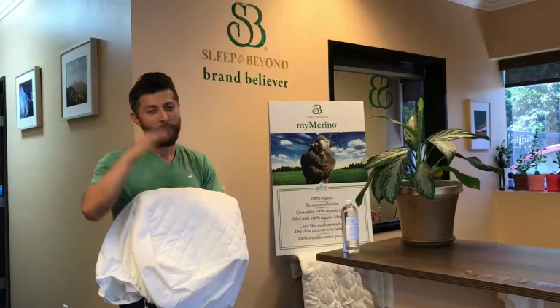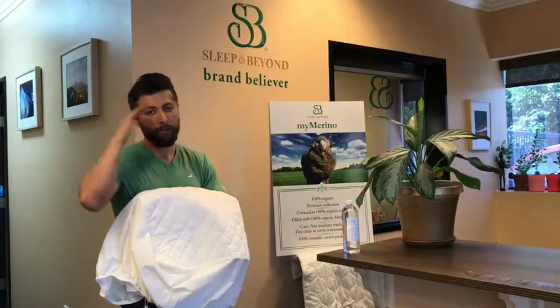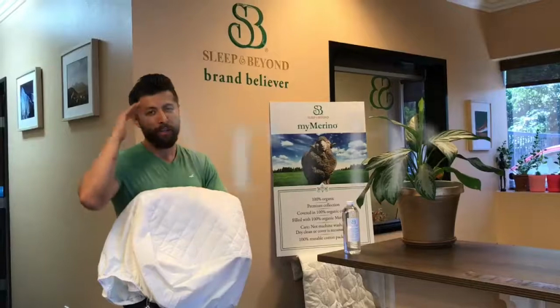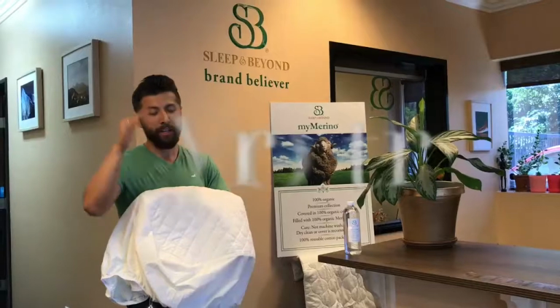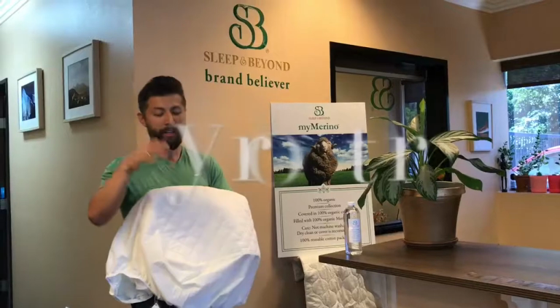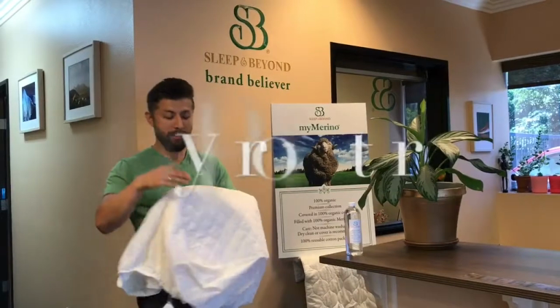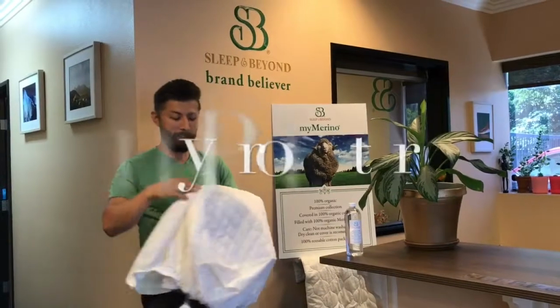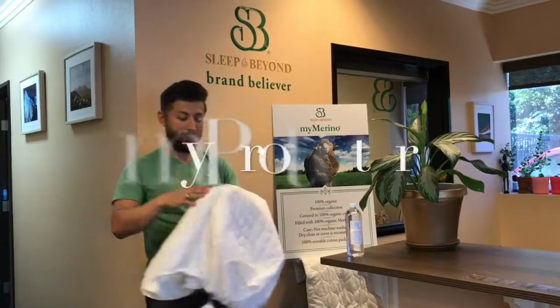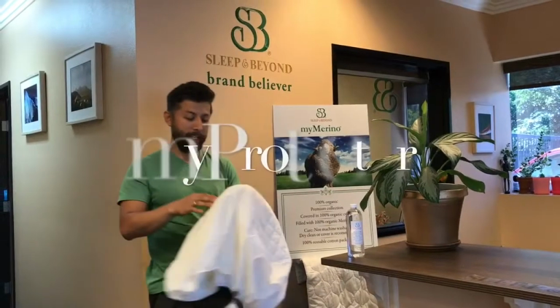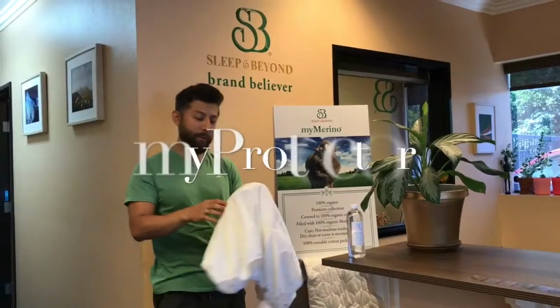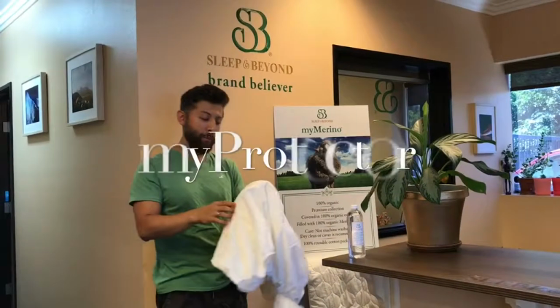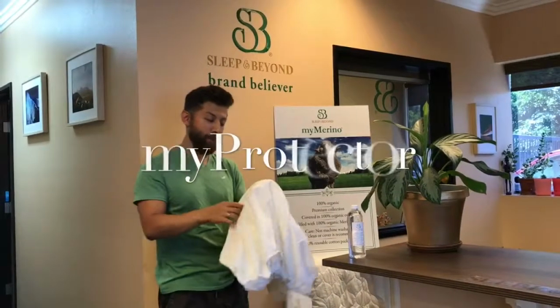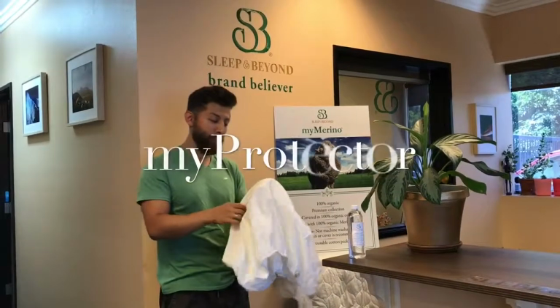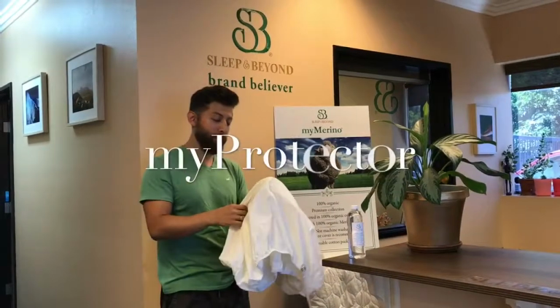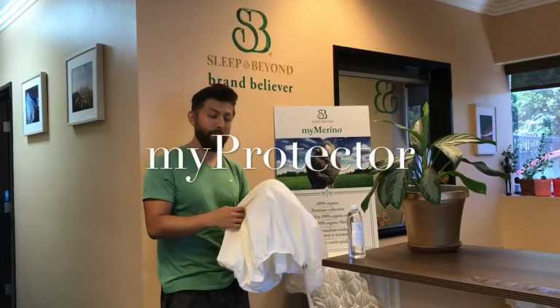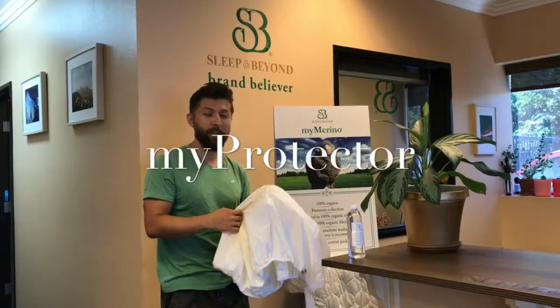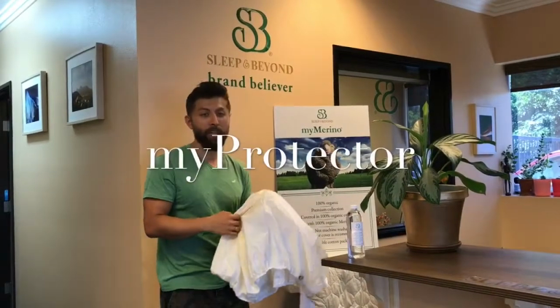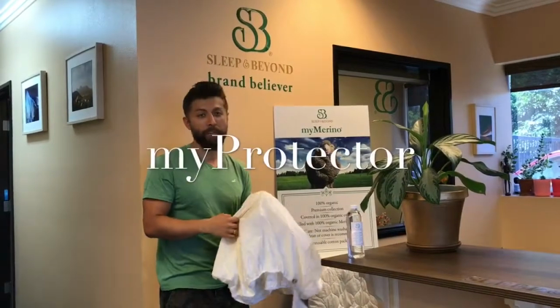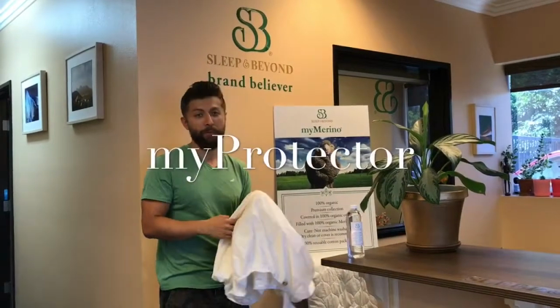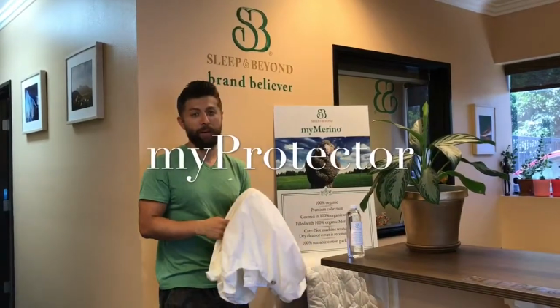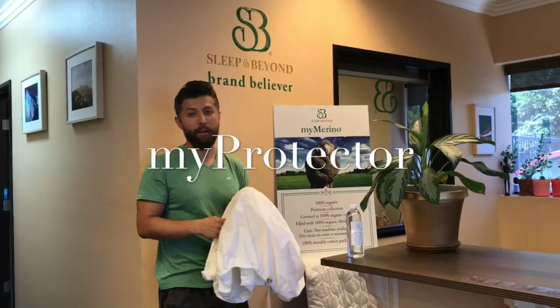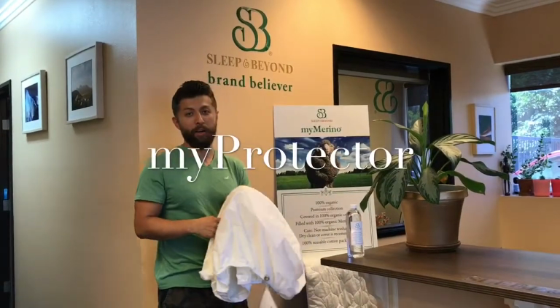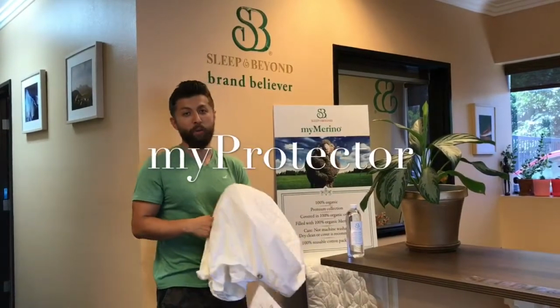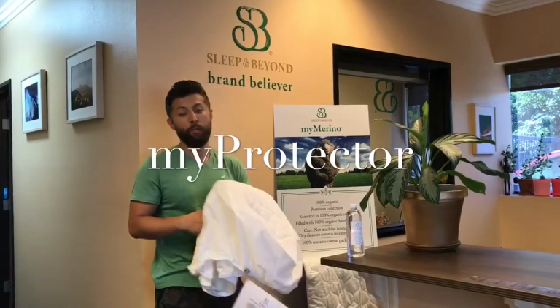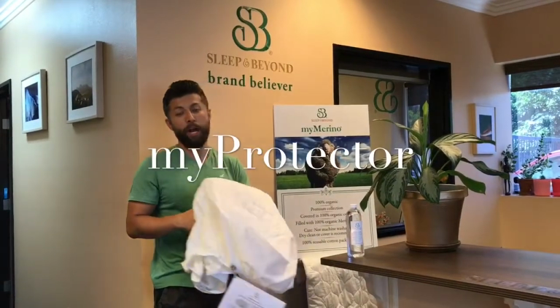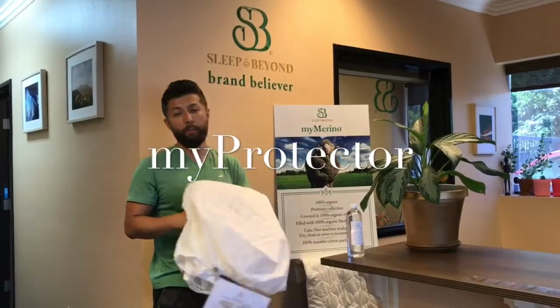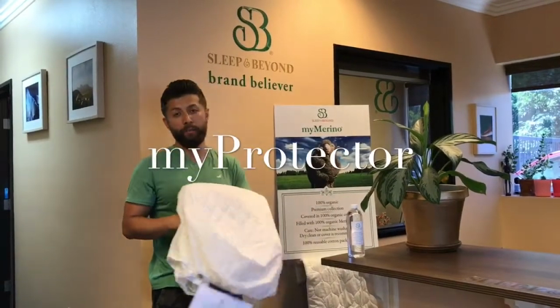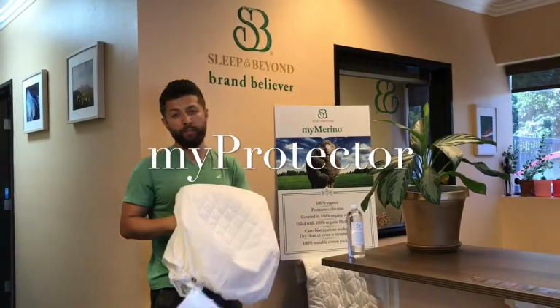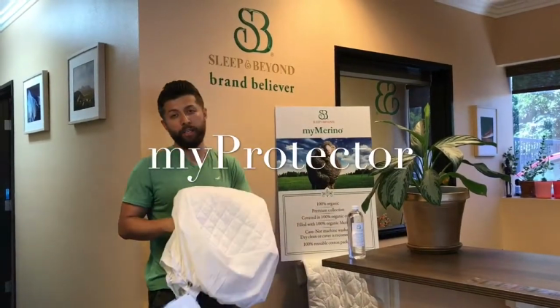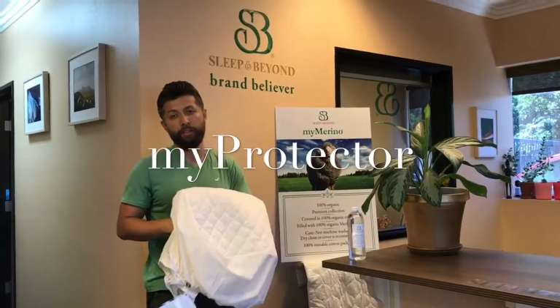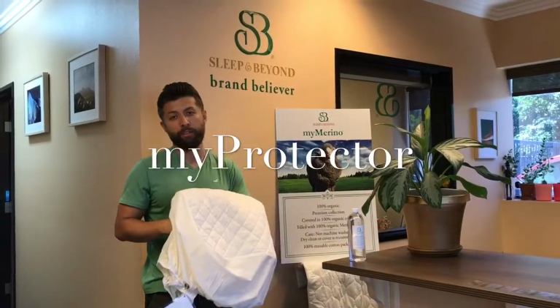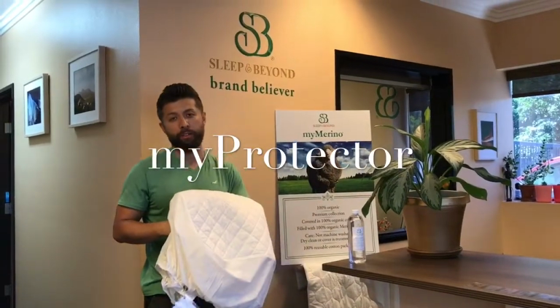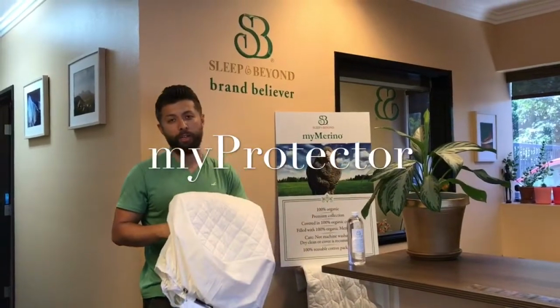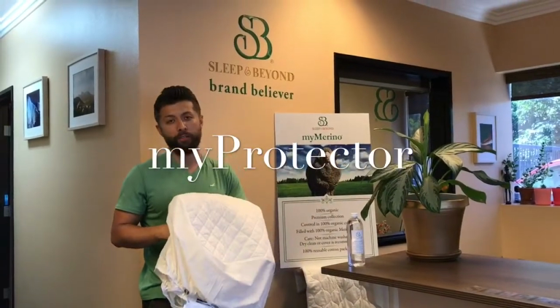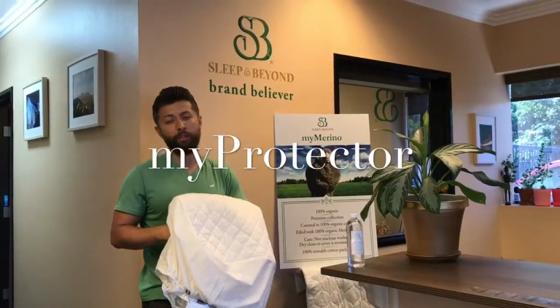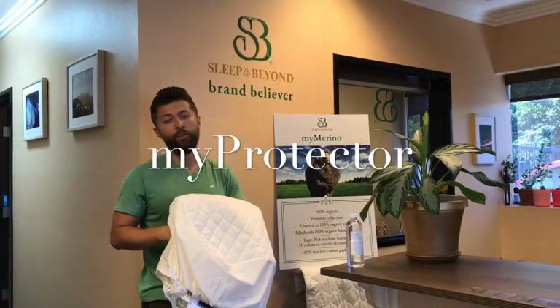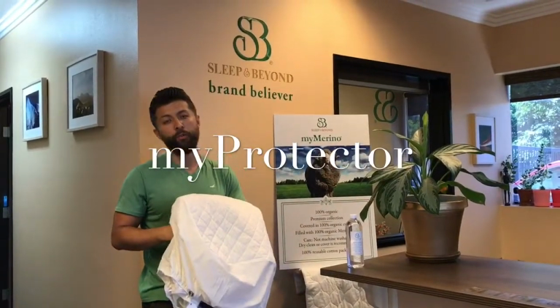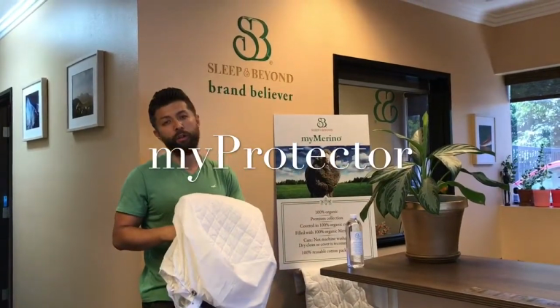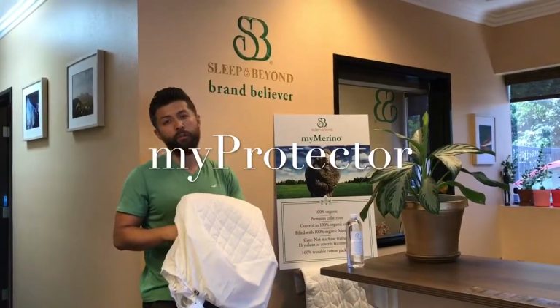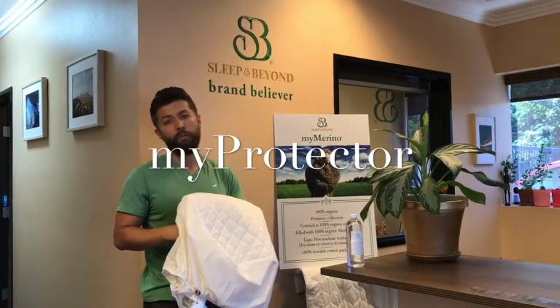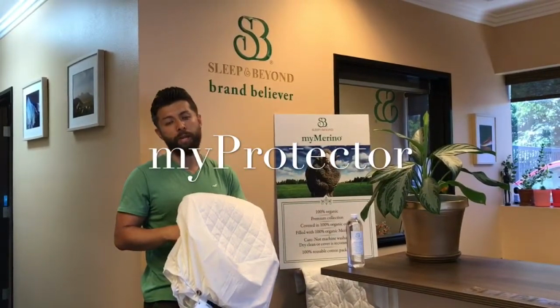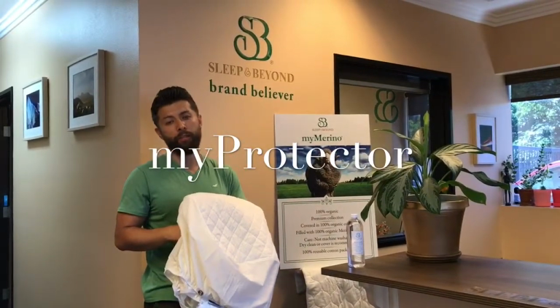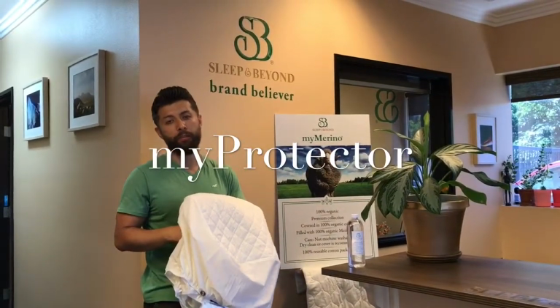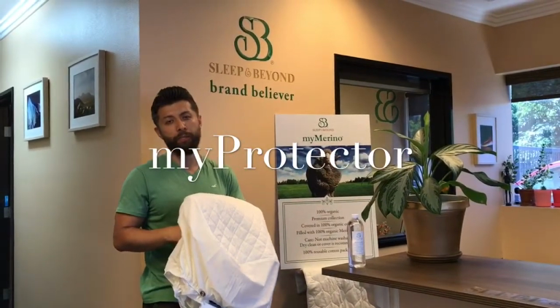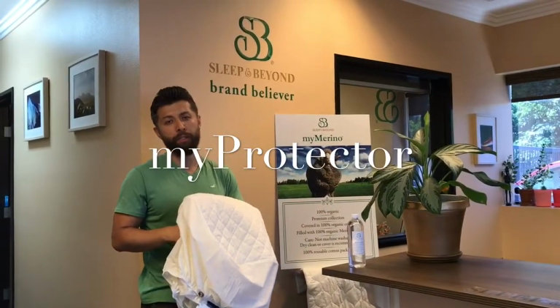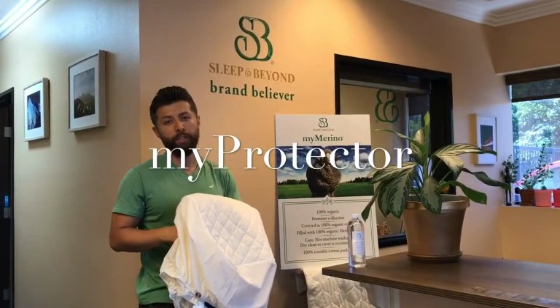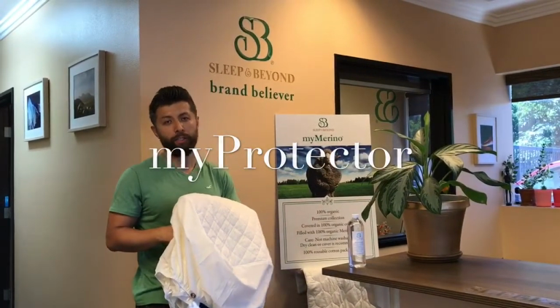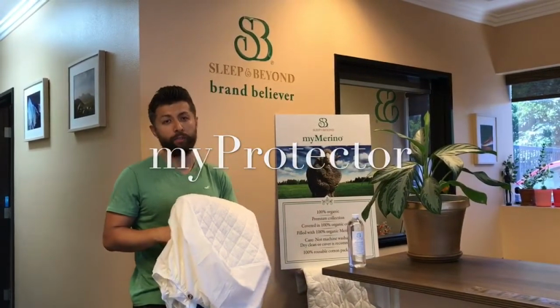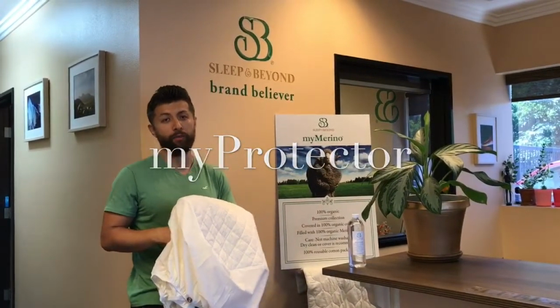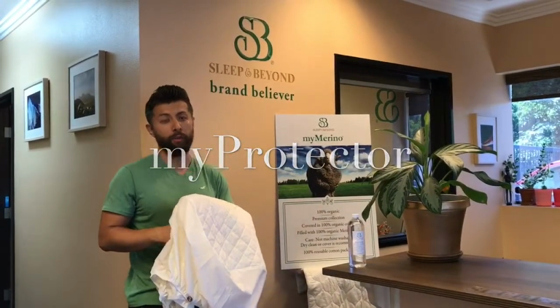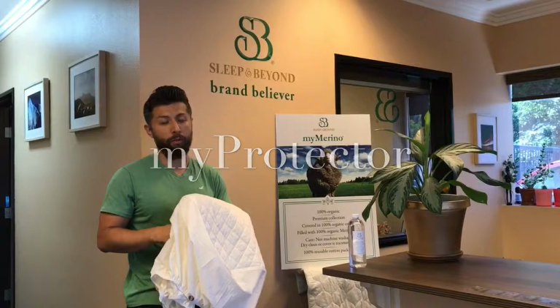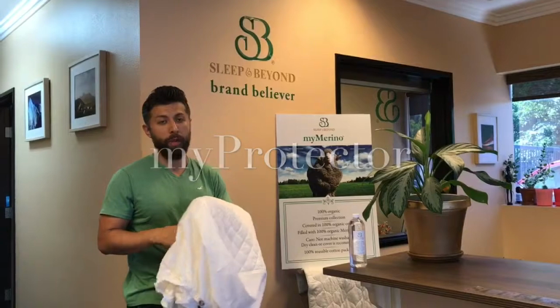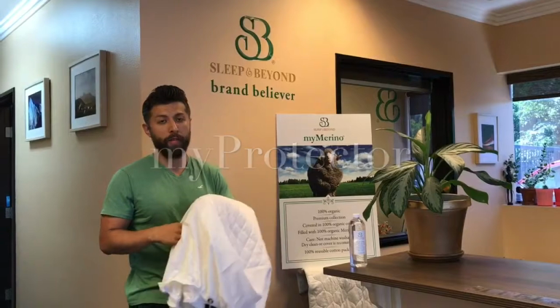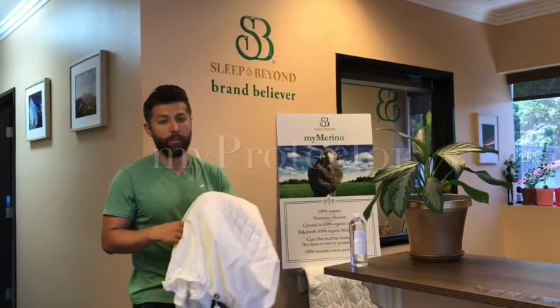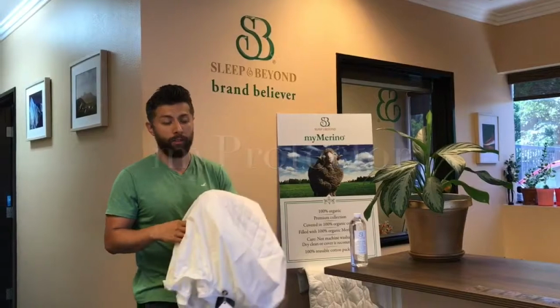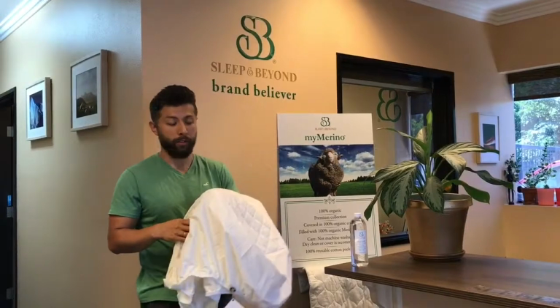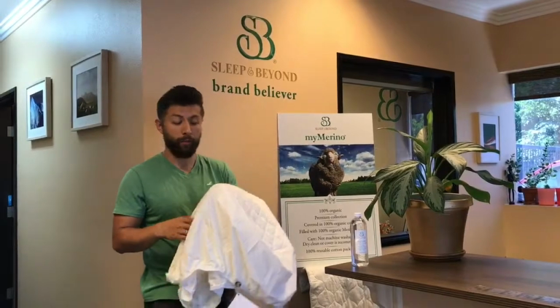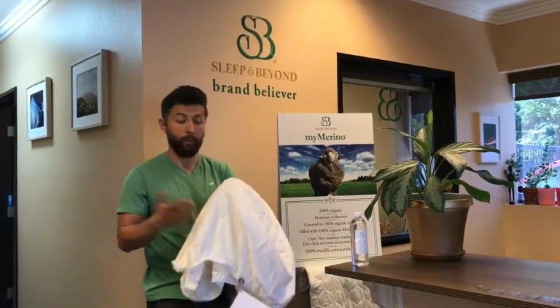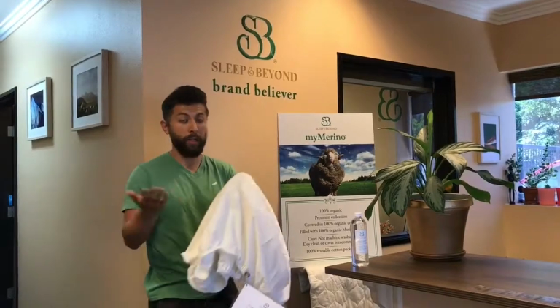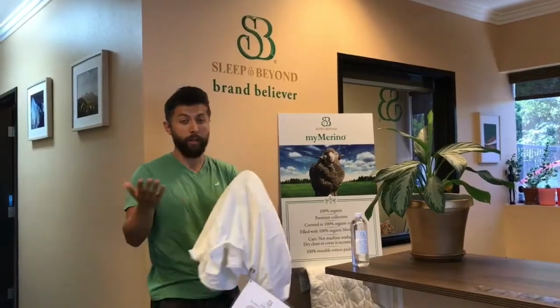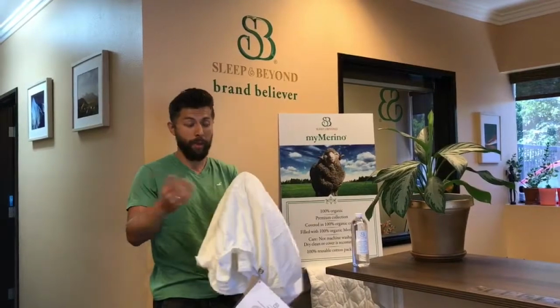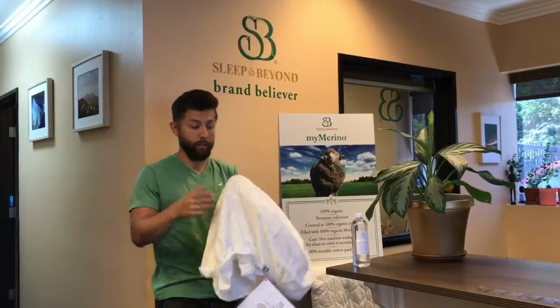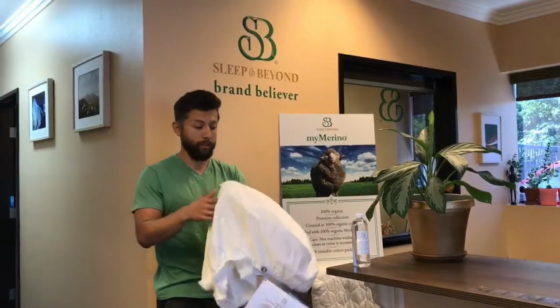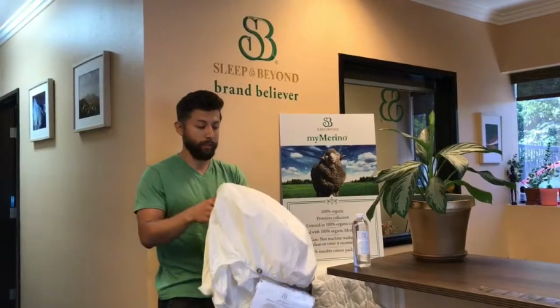Greetings! Today I'm going to be talking about our MyProtector, a 2-in-1 mattress protection for your mattress — for any mattress.